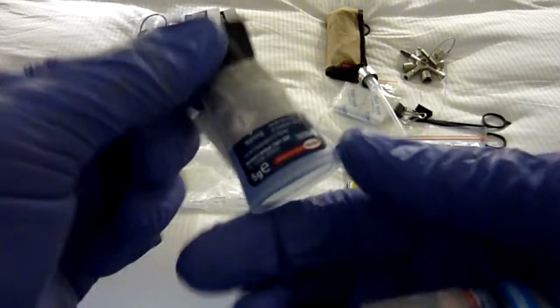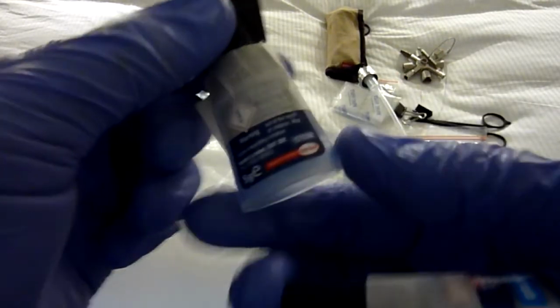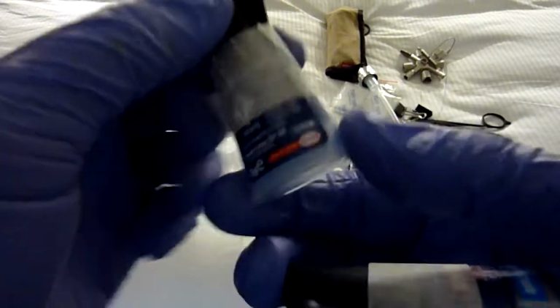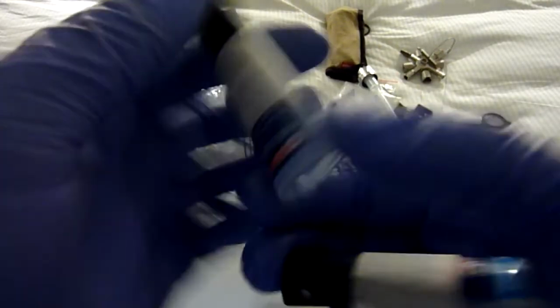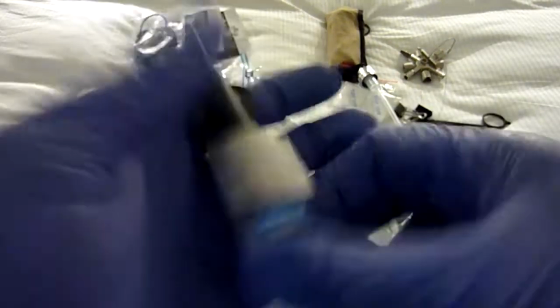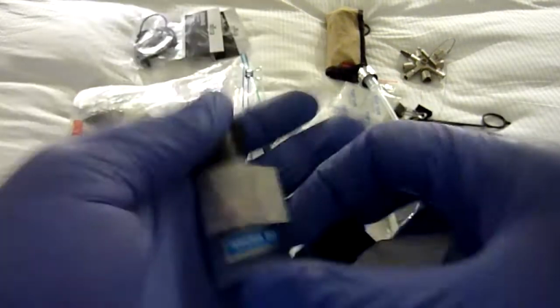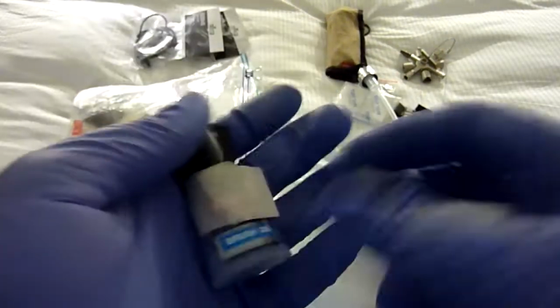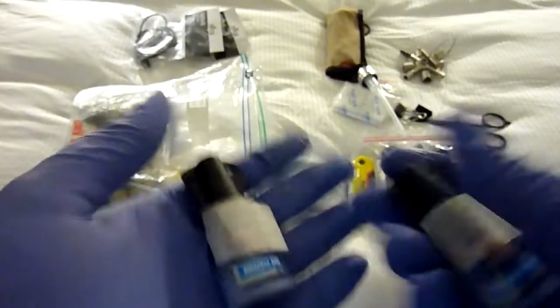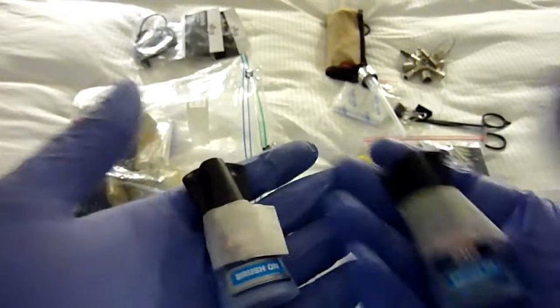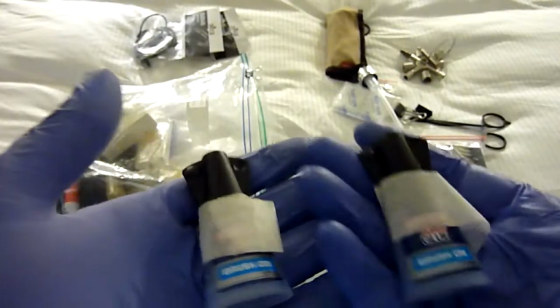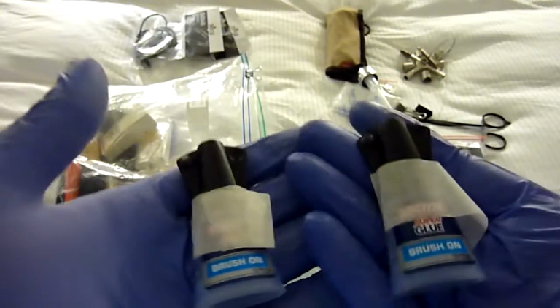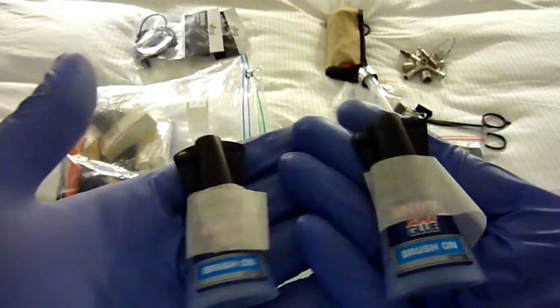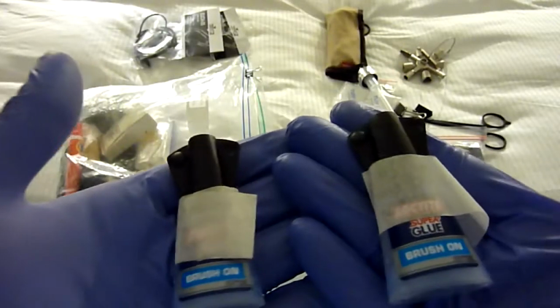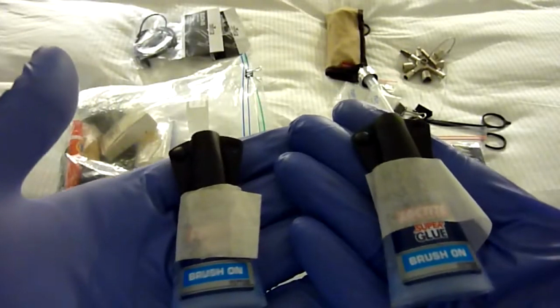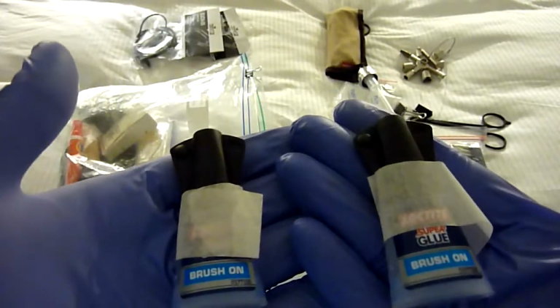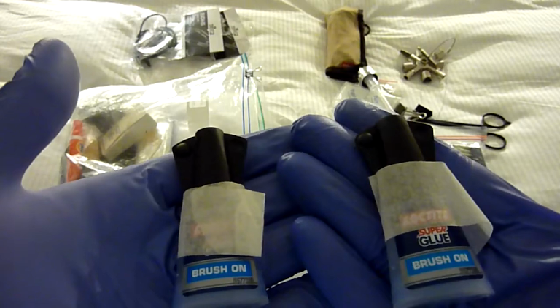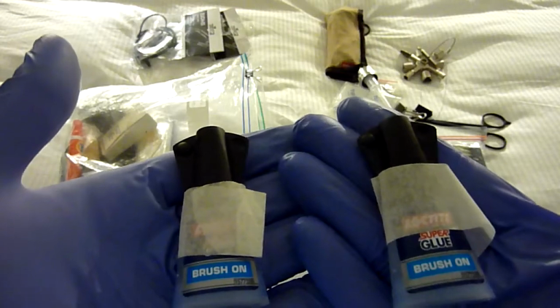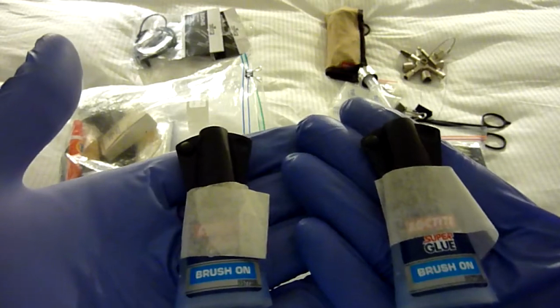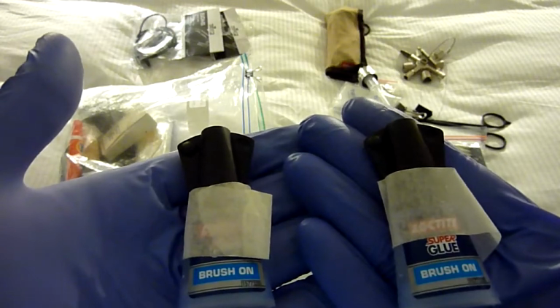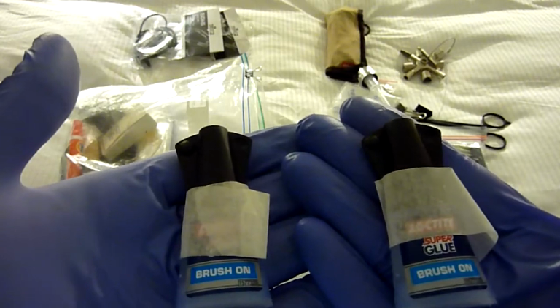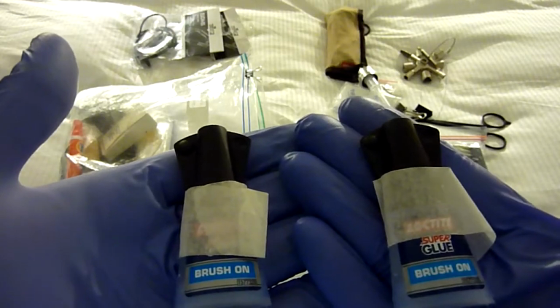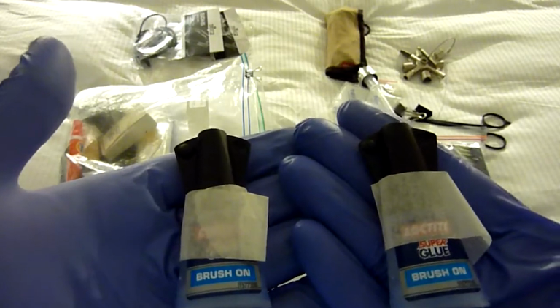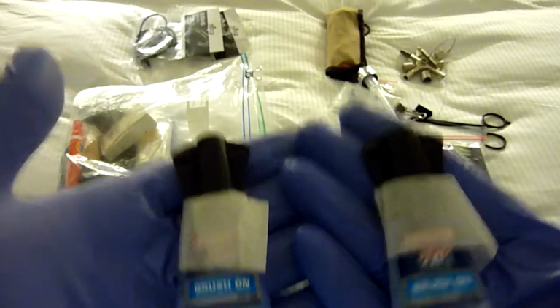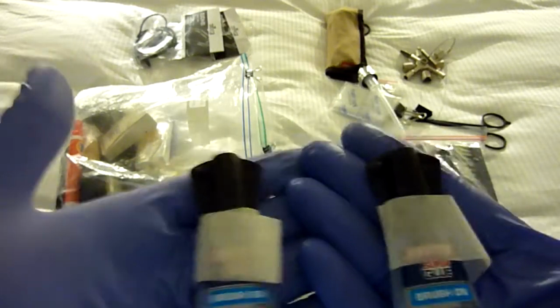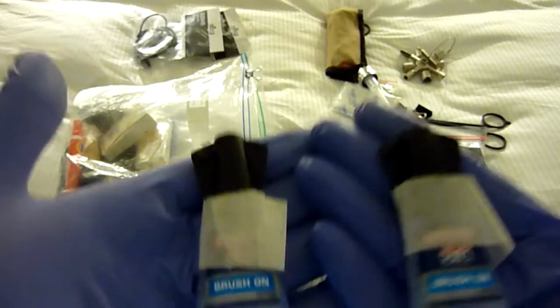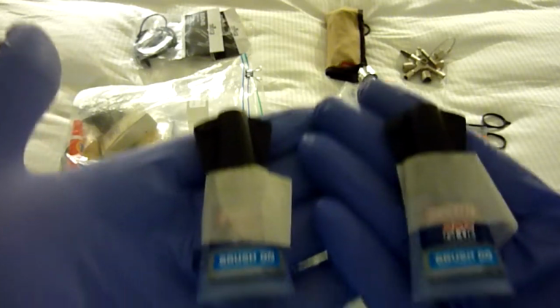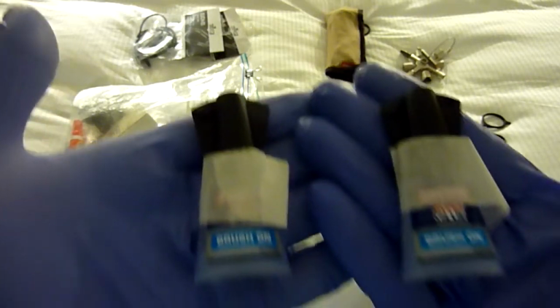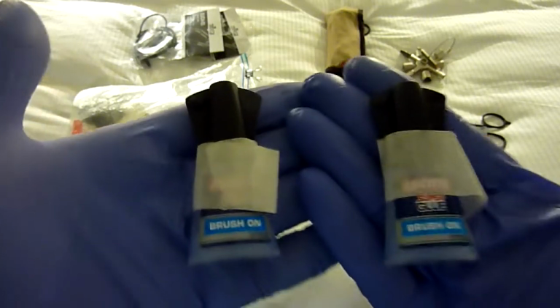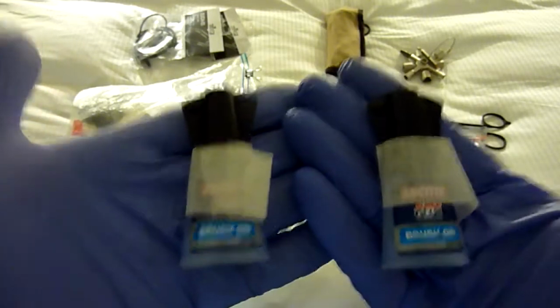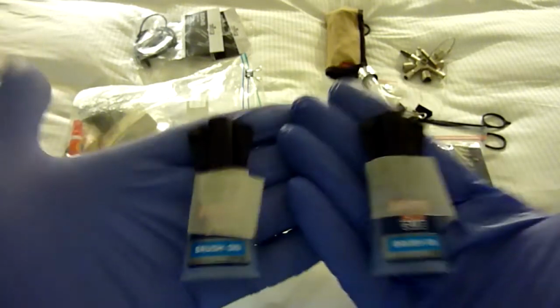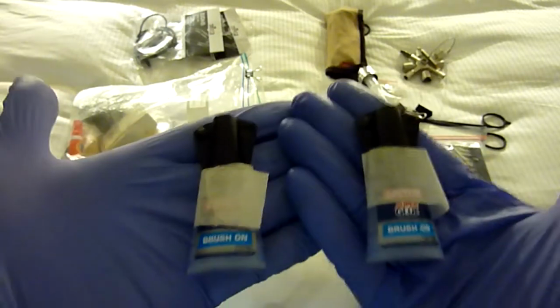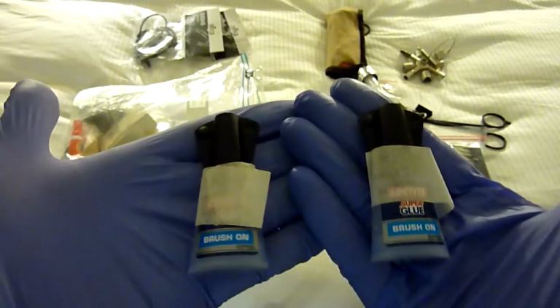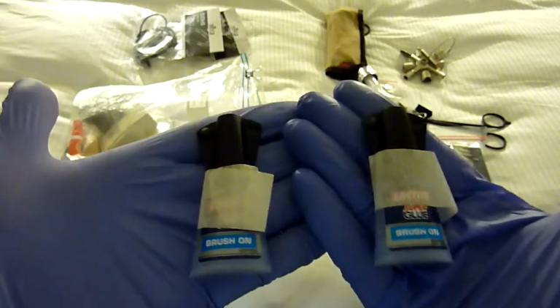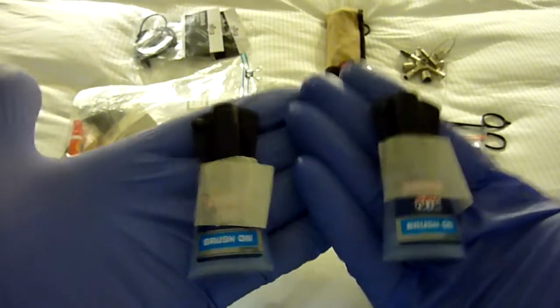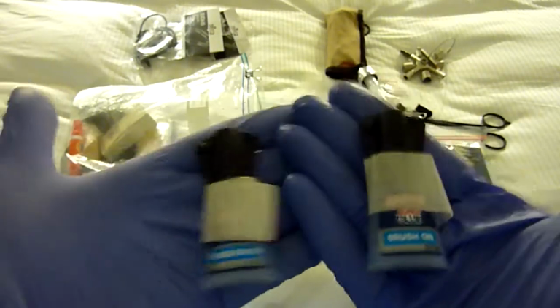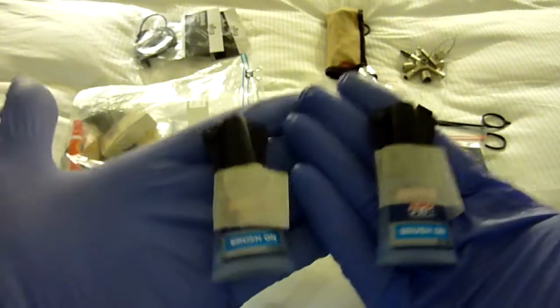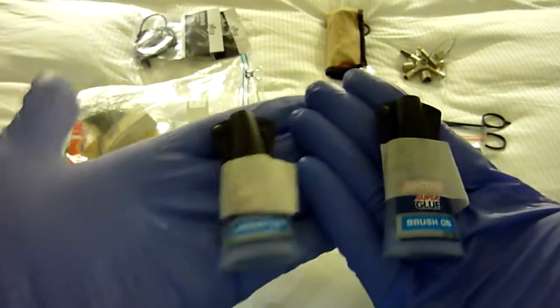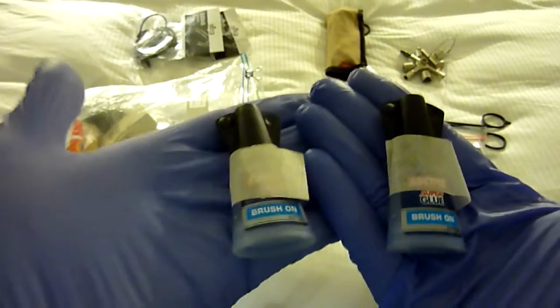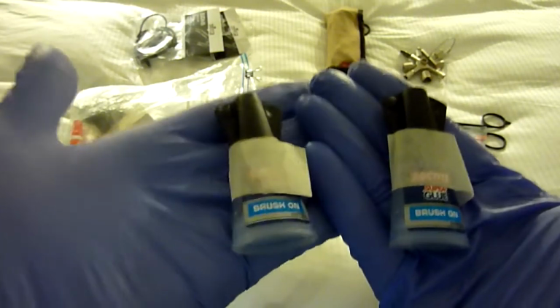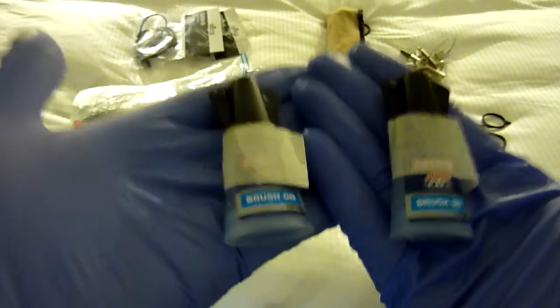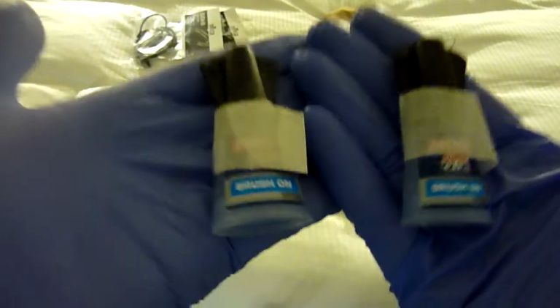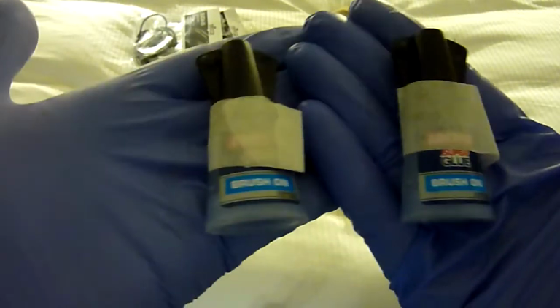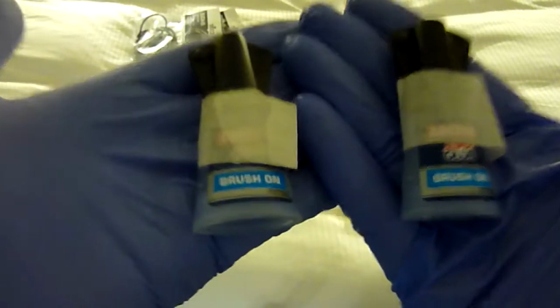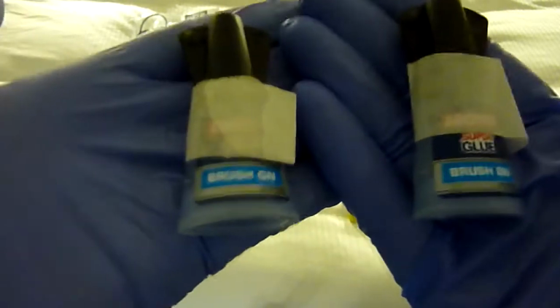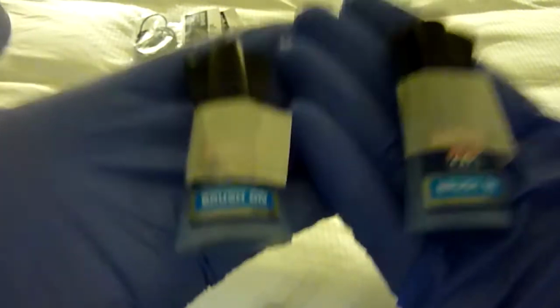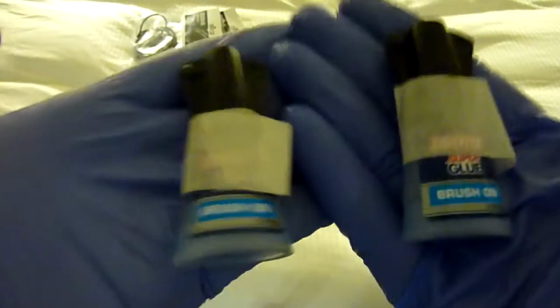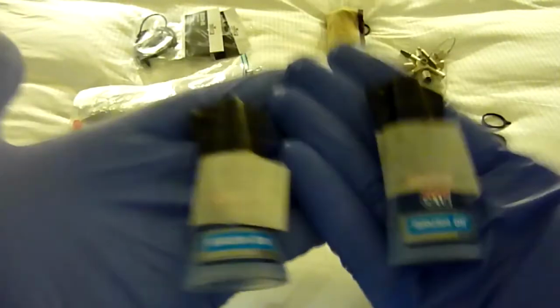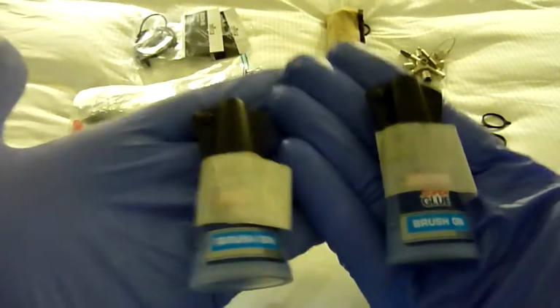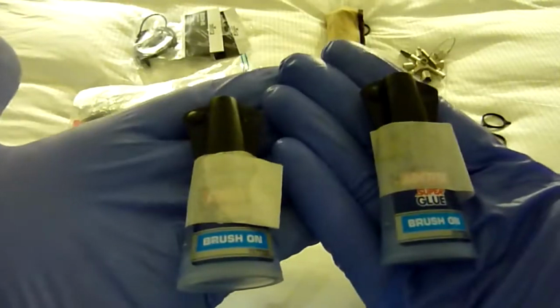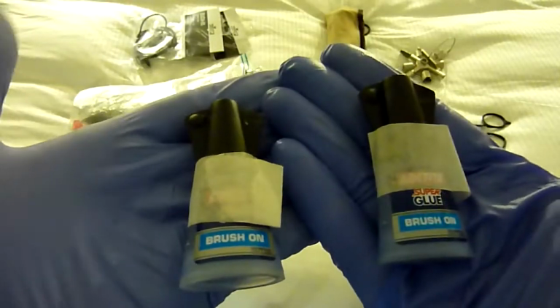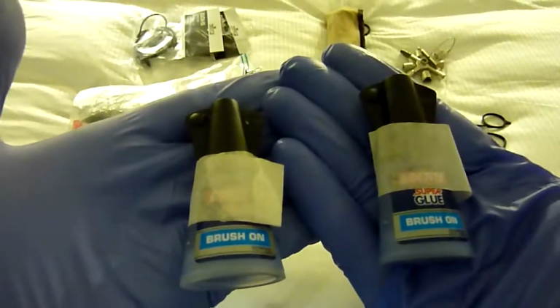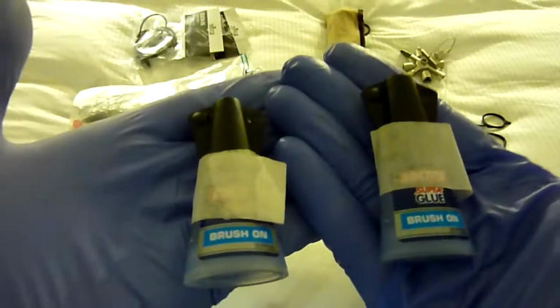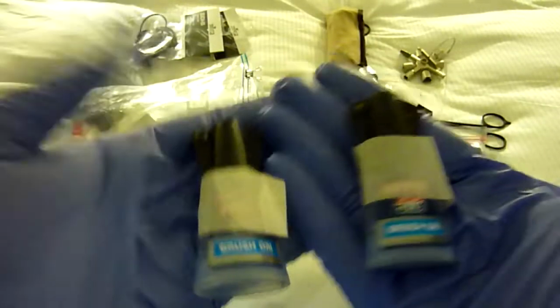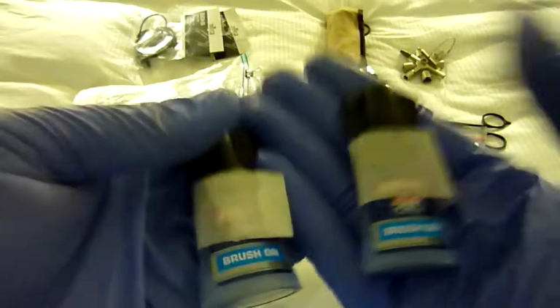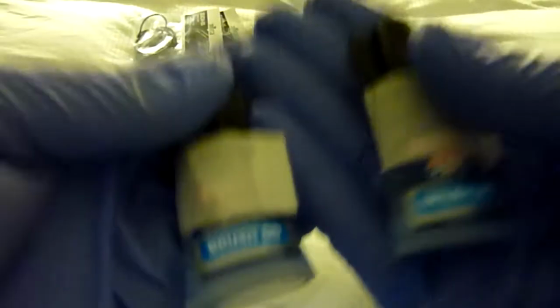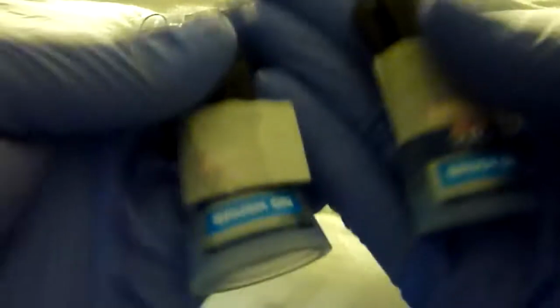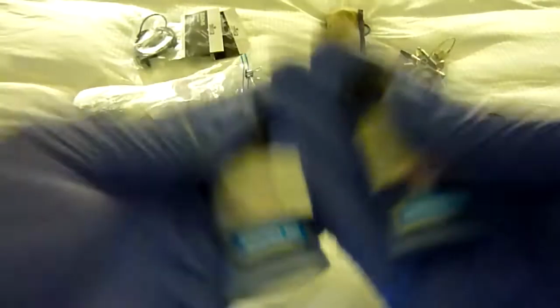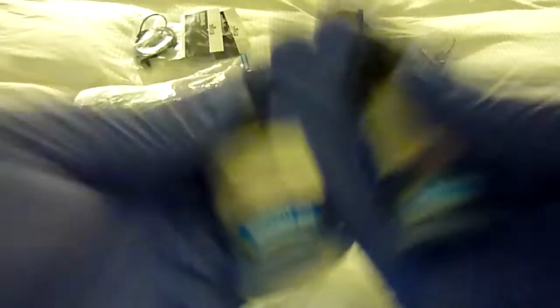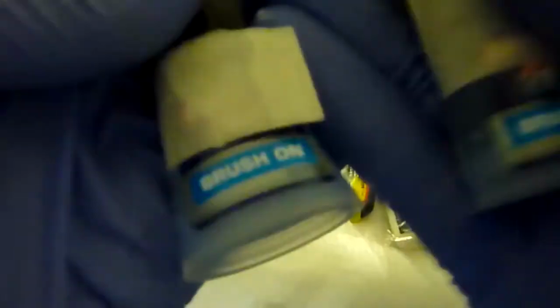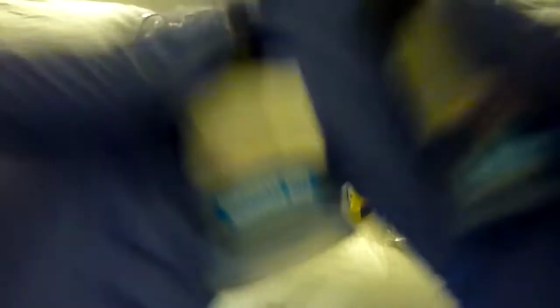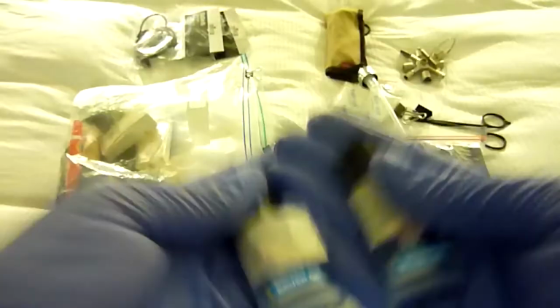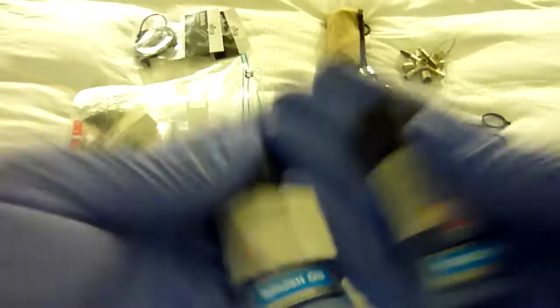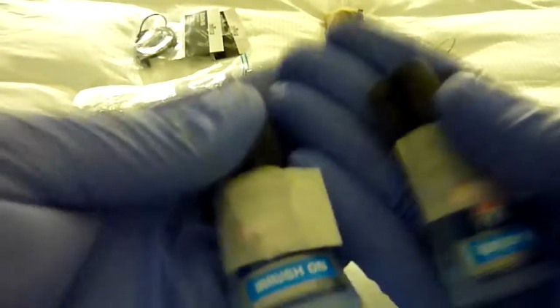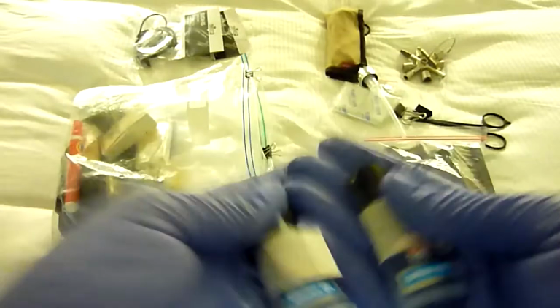Loctite brush-on super glue. Not much explanation there, but brush-on super glue is absolutely amazing.